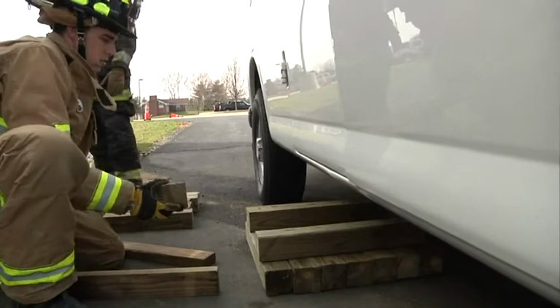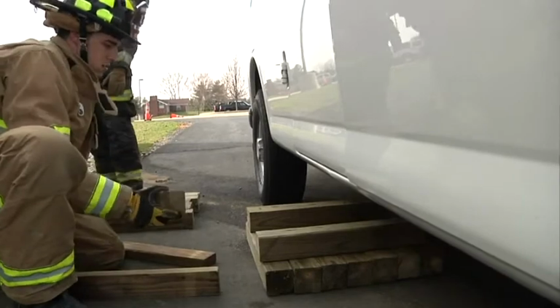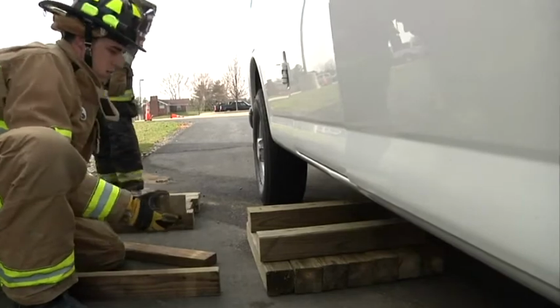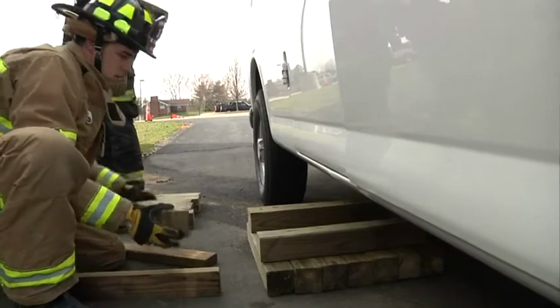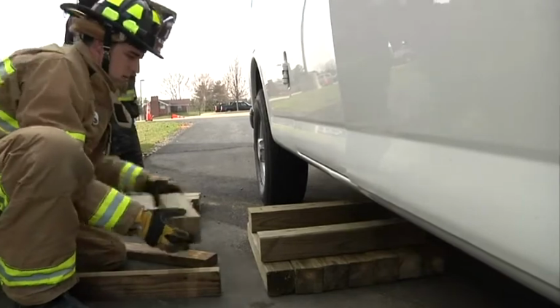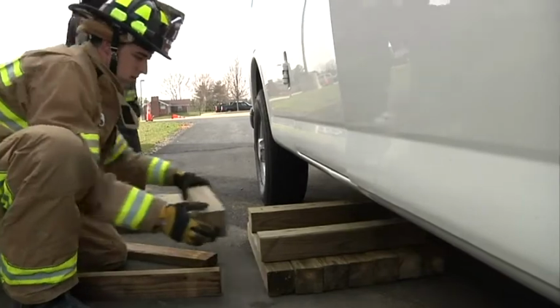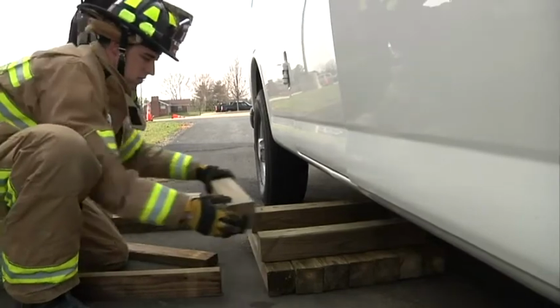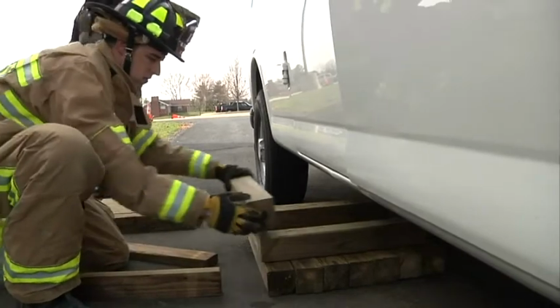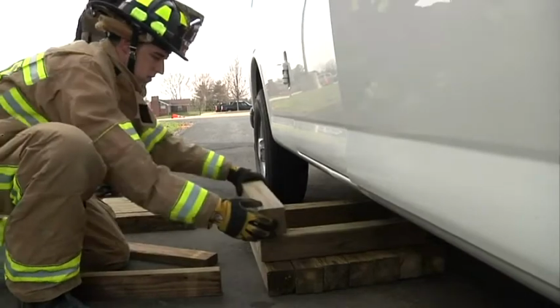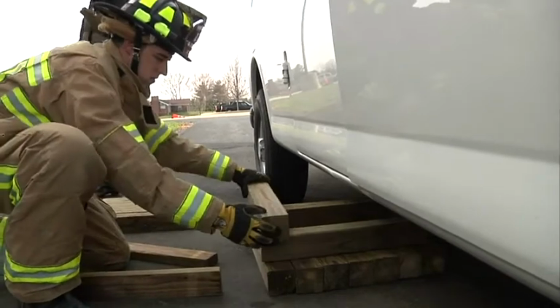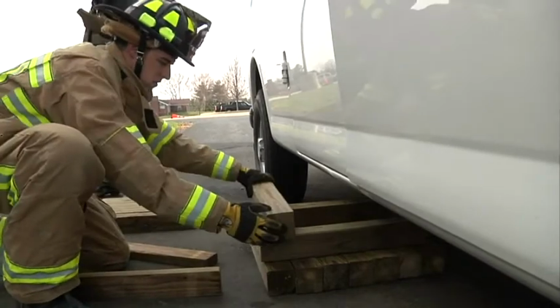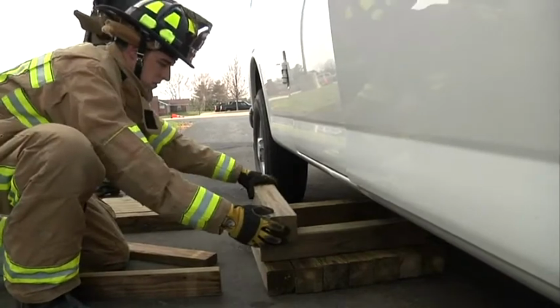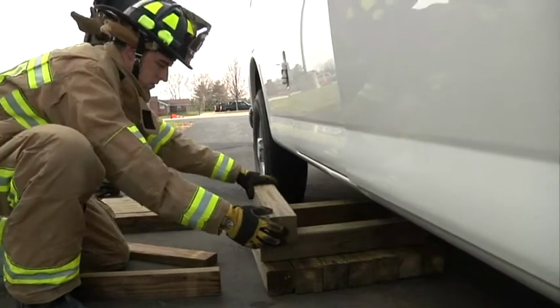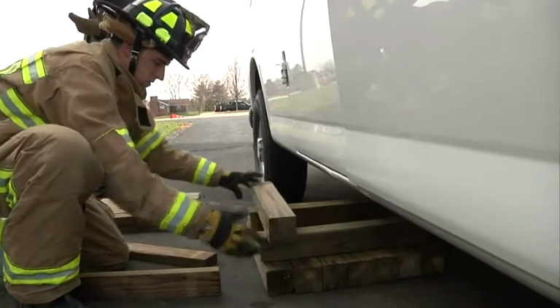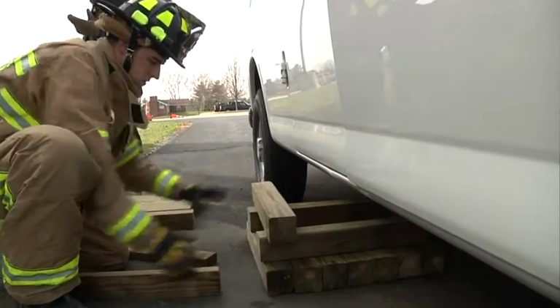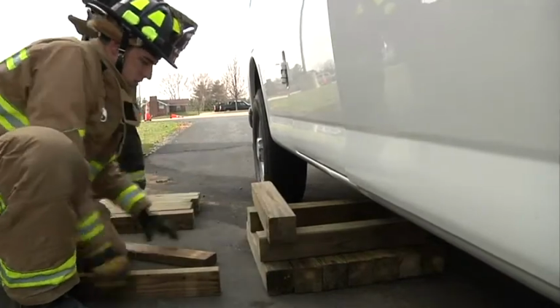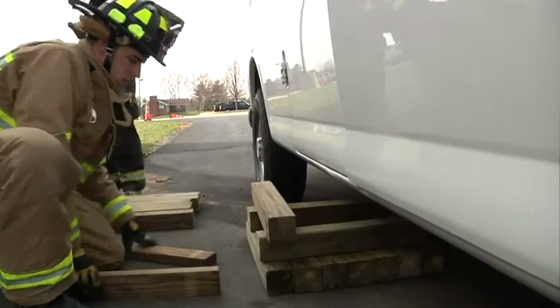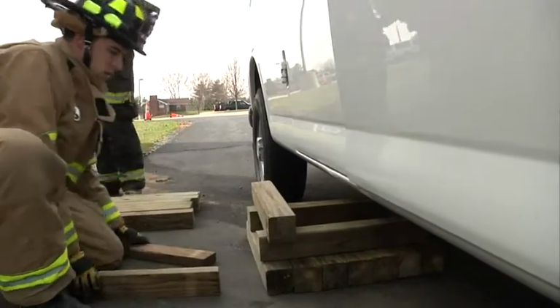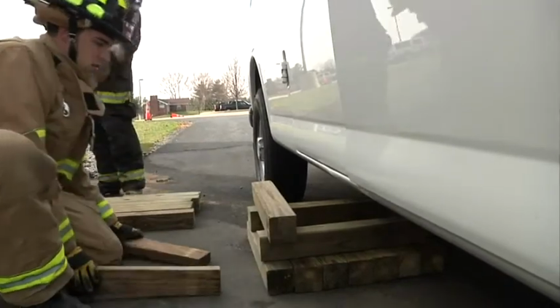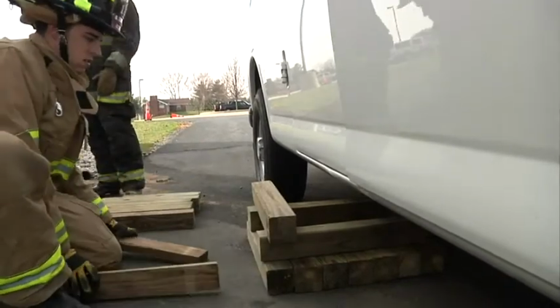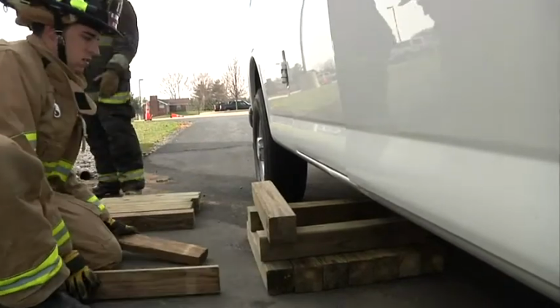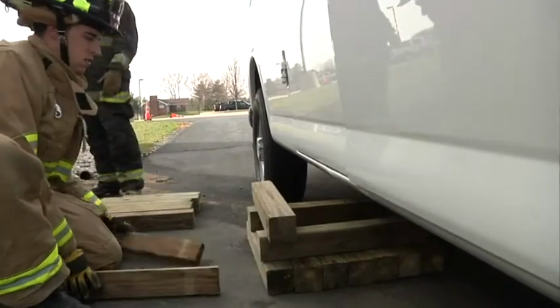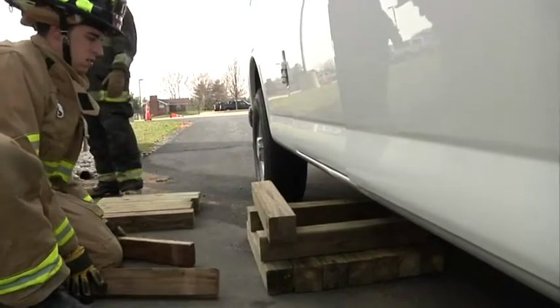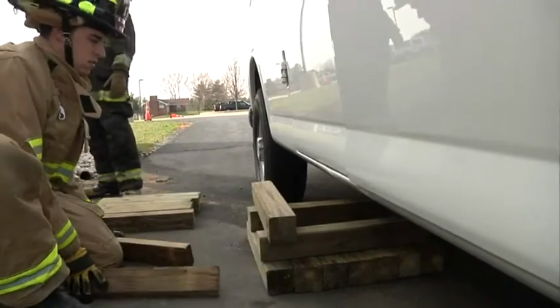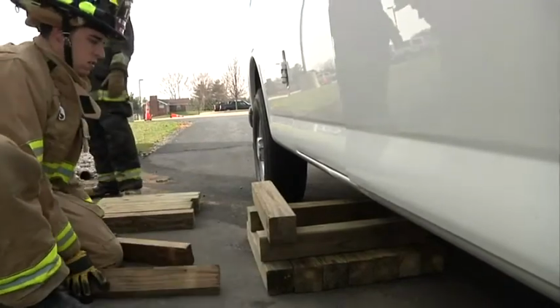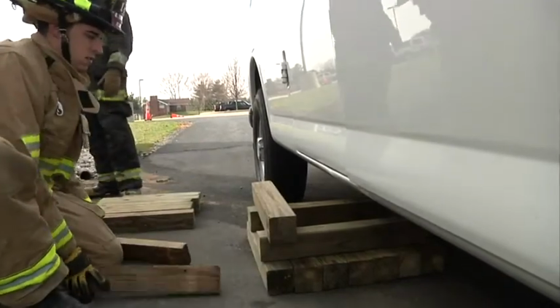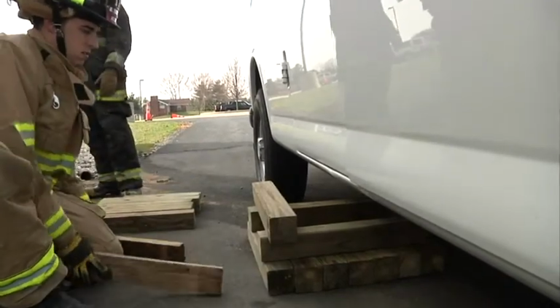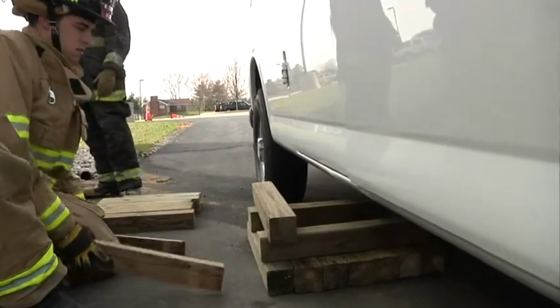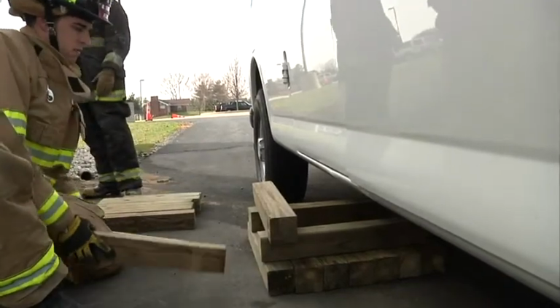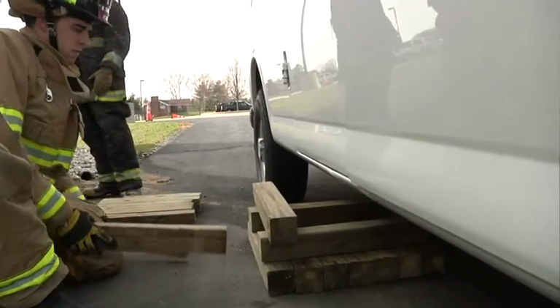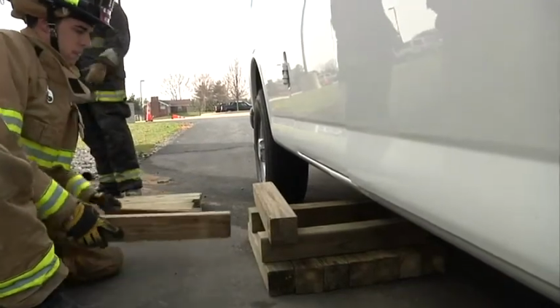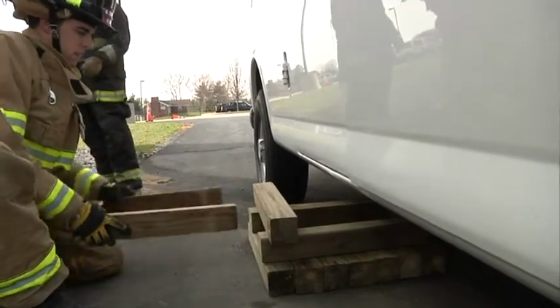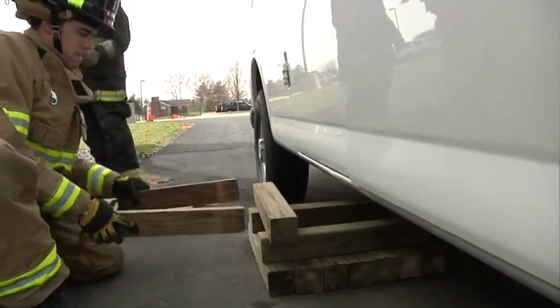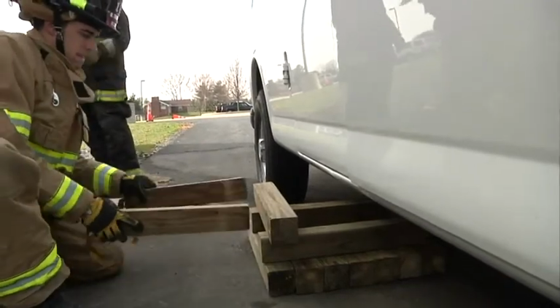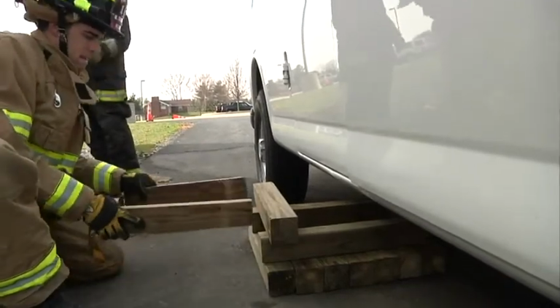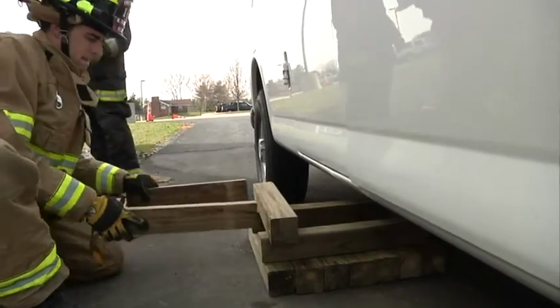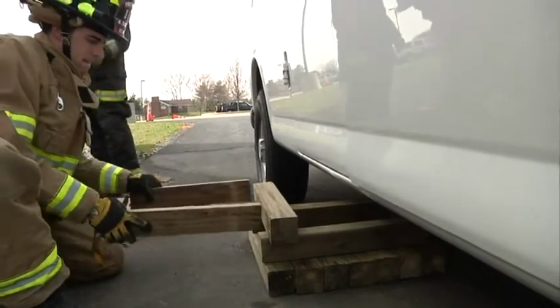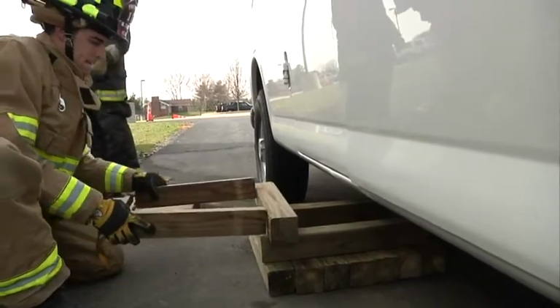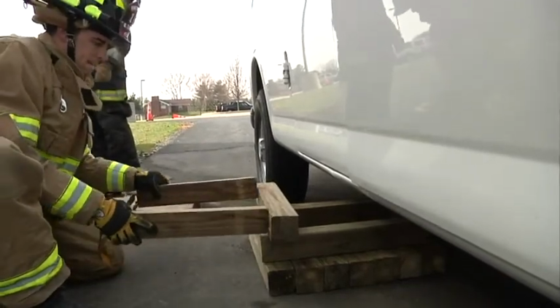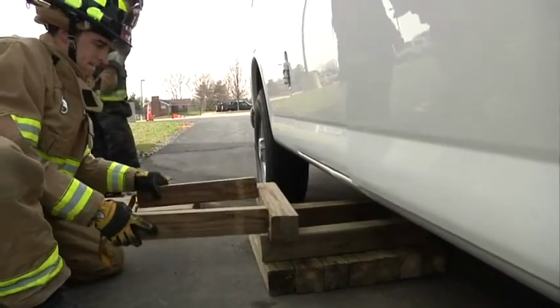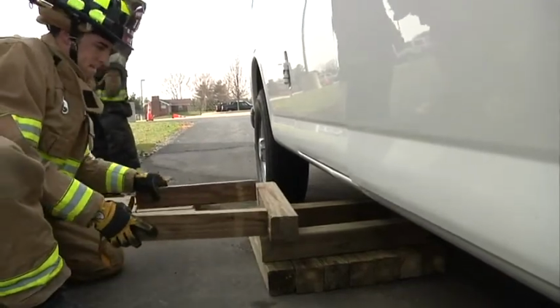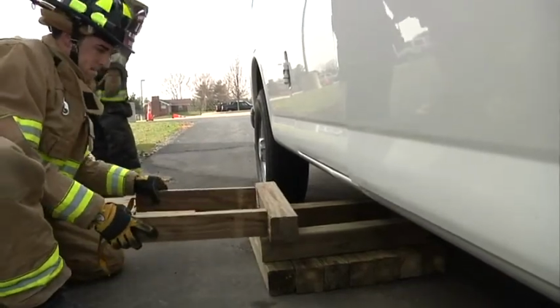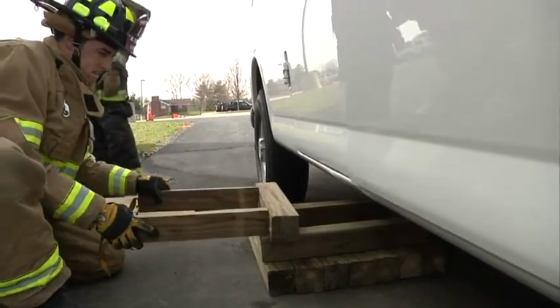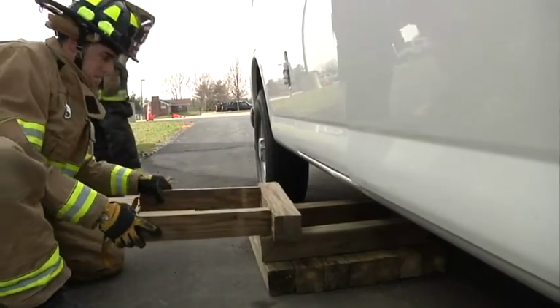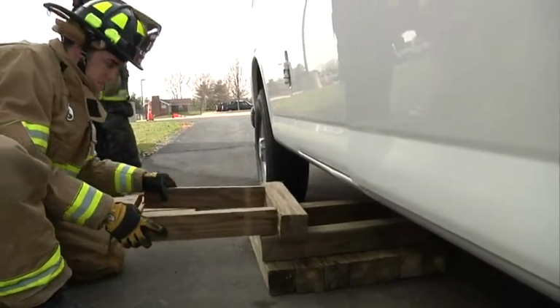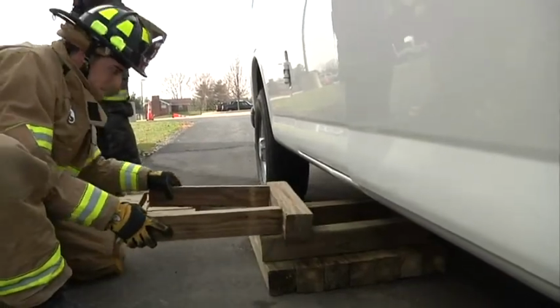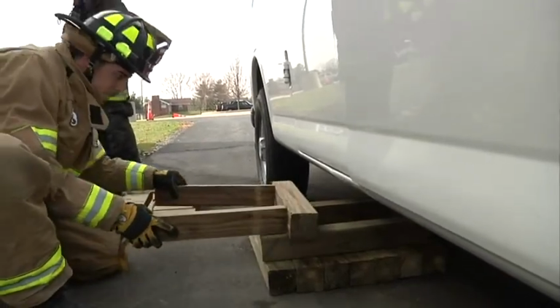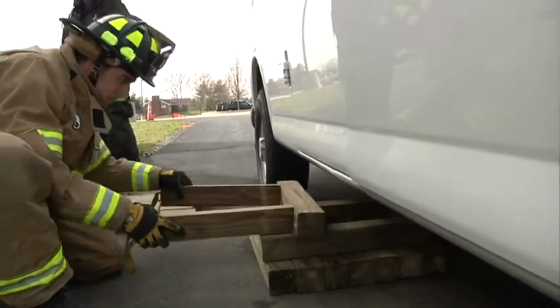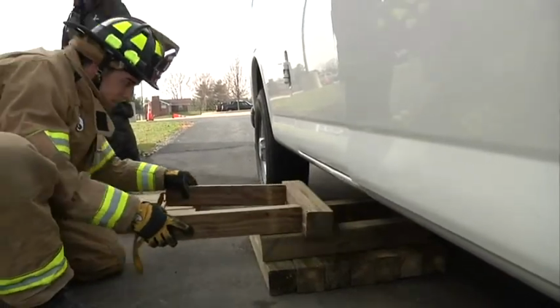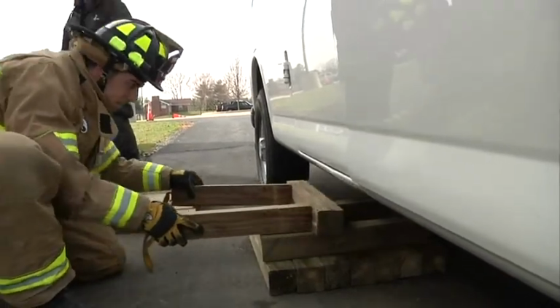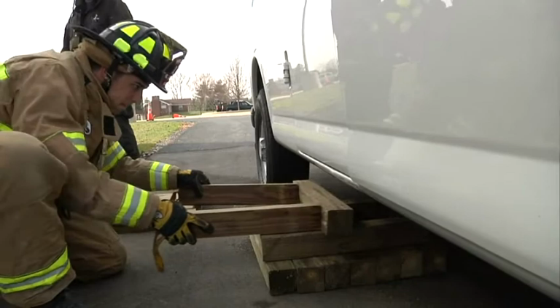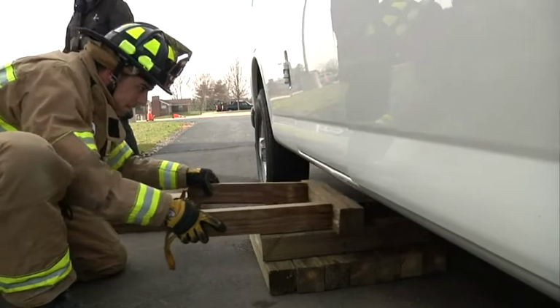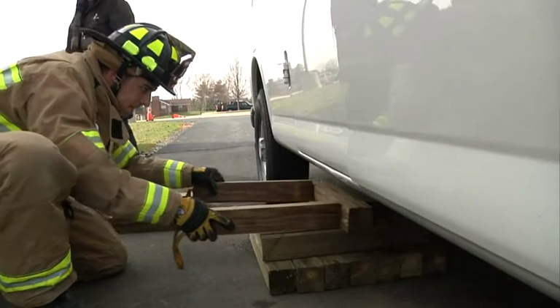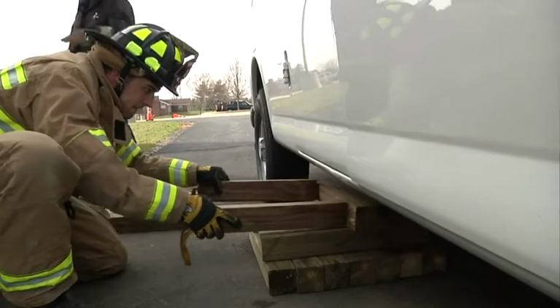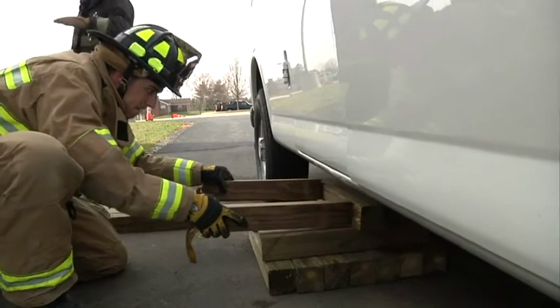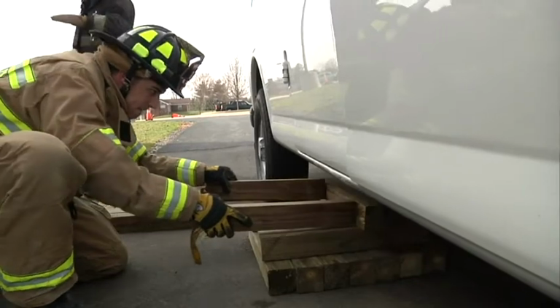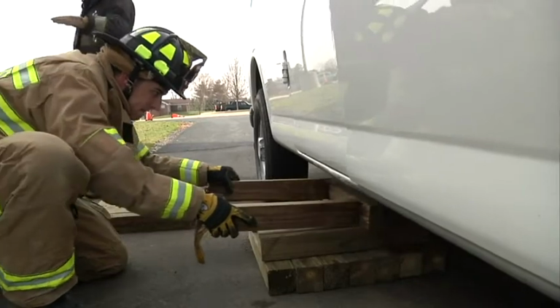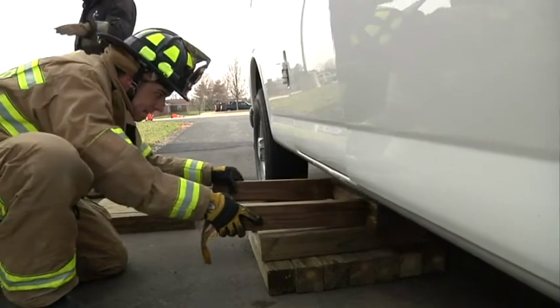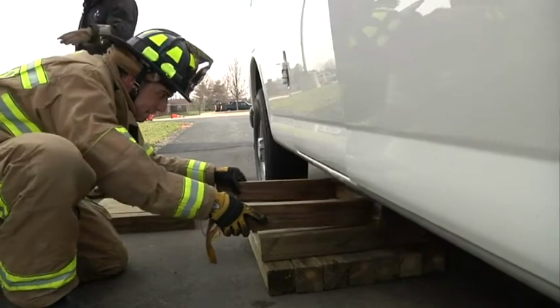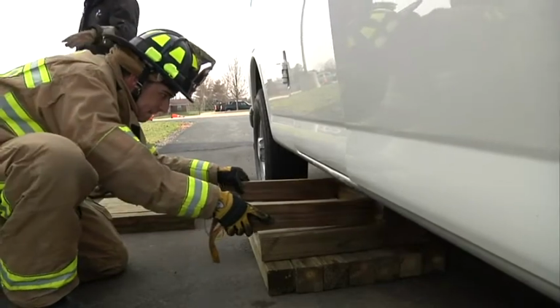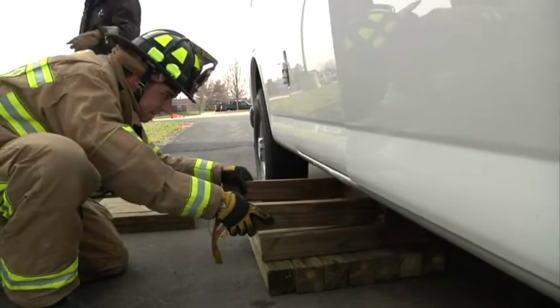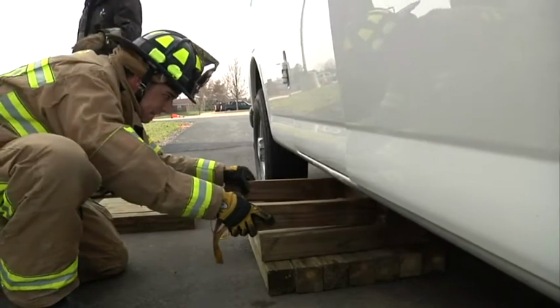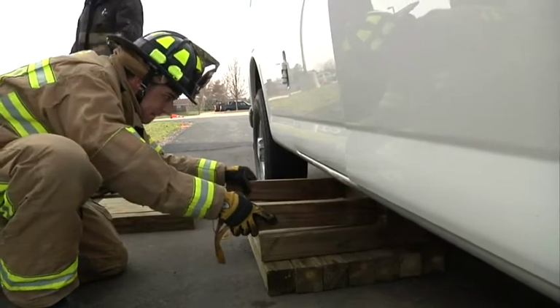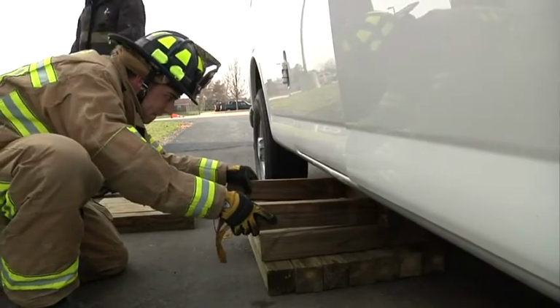The next tier, he puts it at a 90 degree angle, and again he's going to push them in with the 2x4s so as not to put his hand under the load.